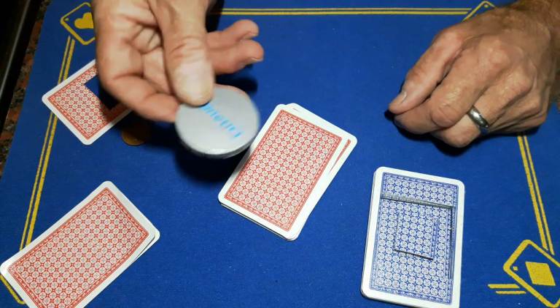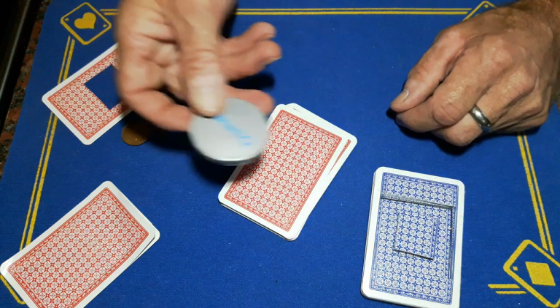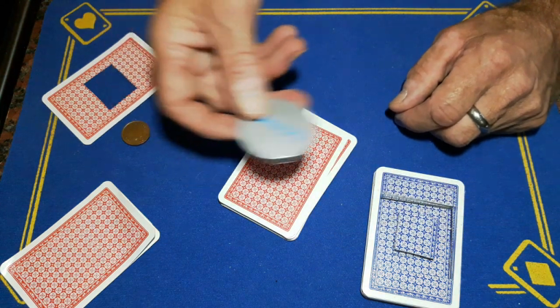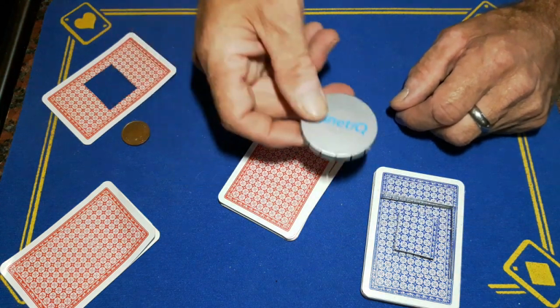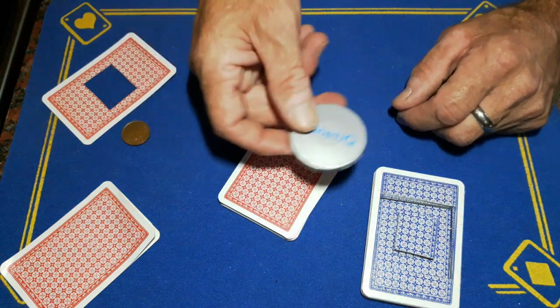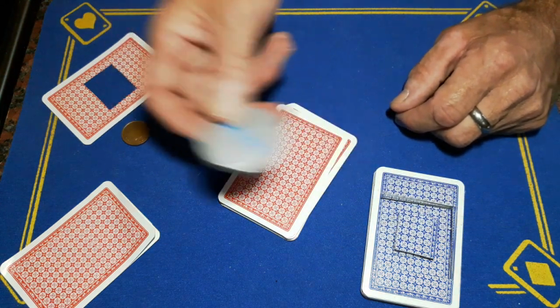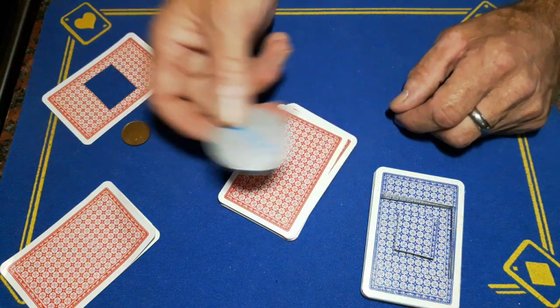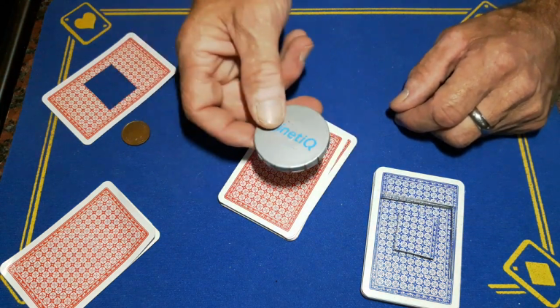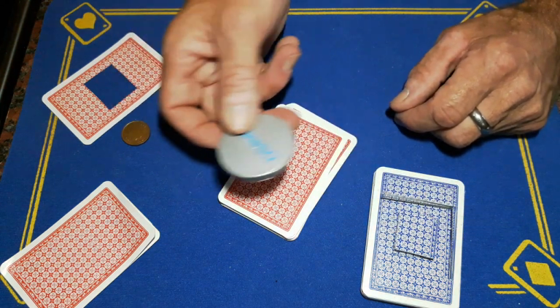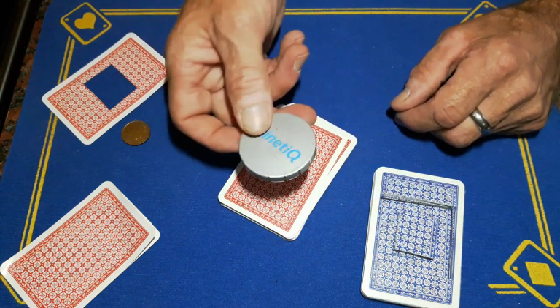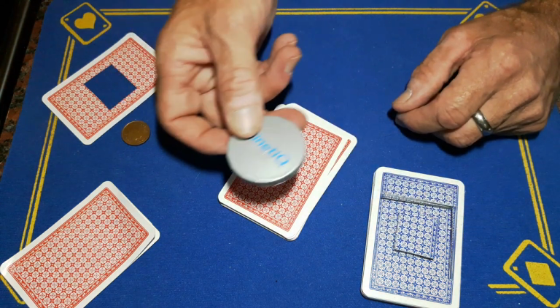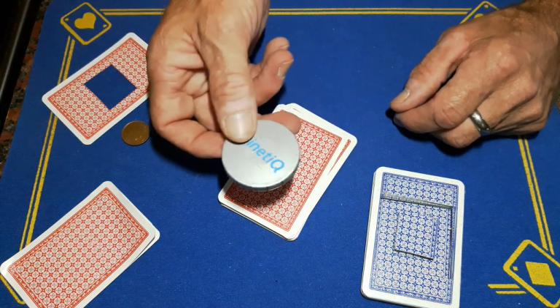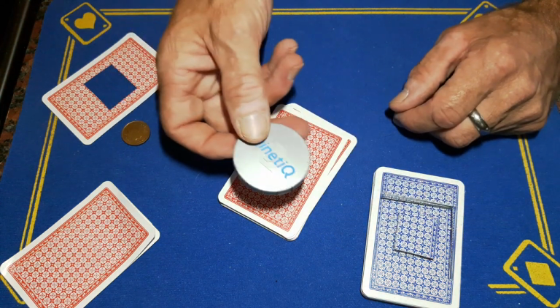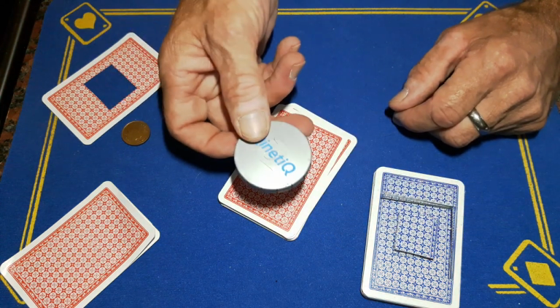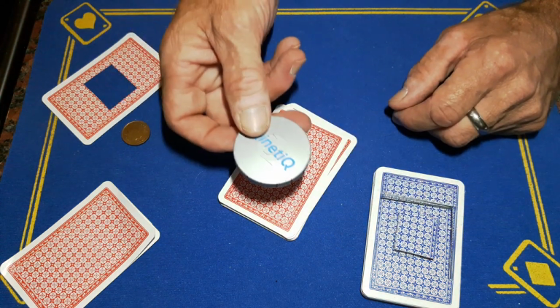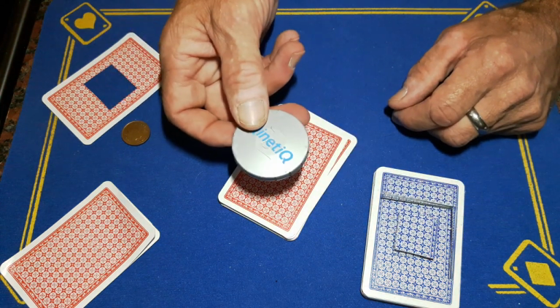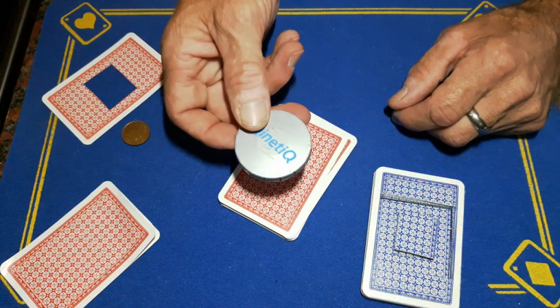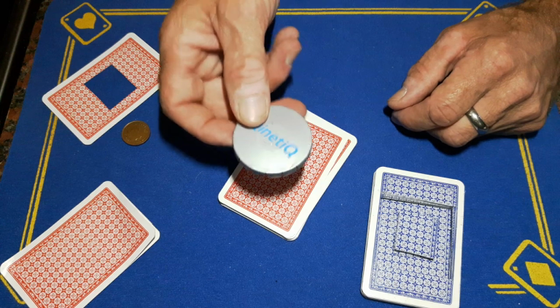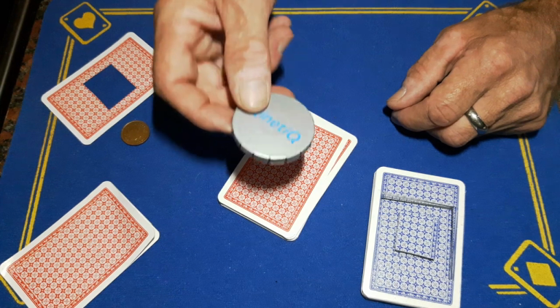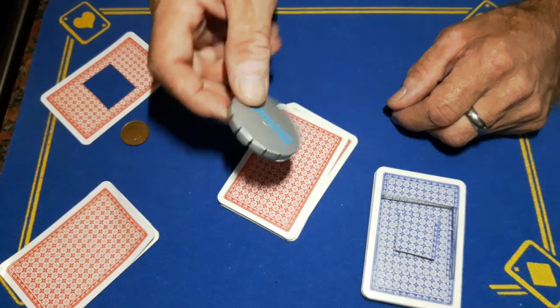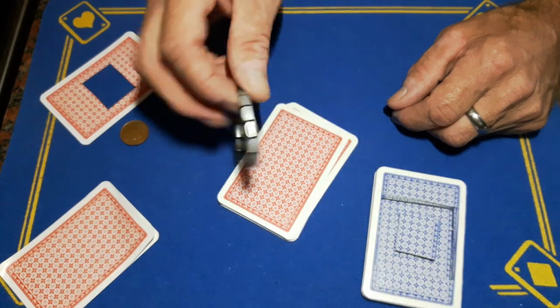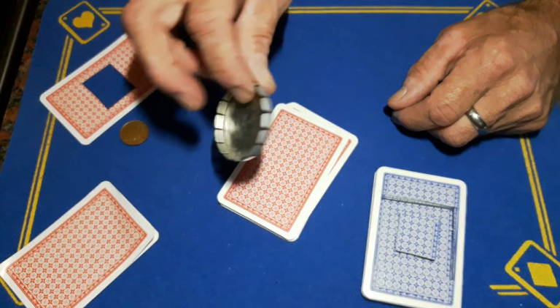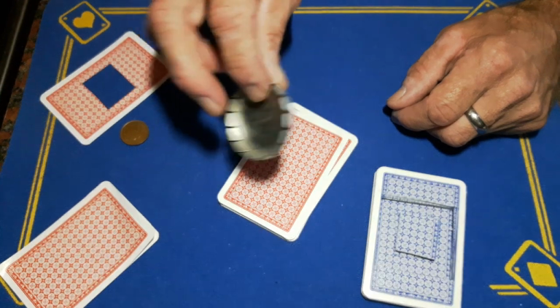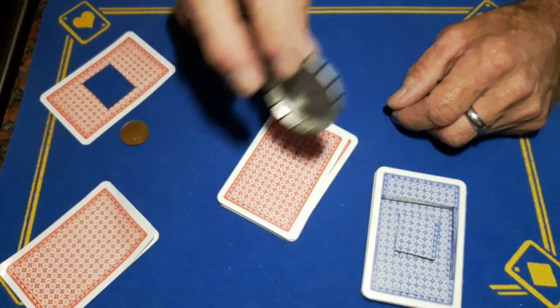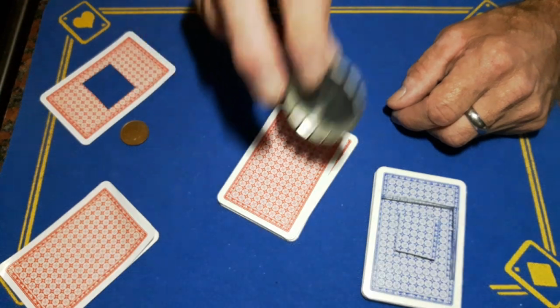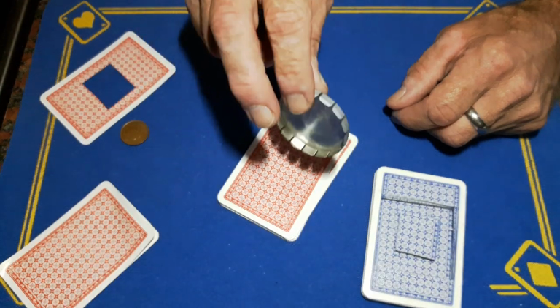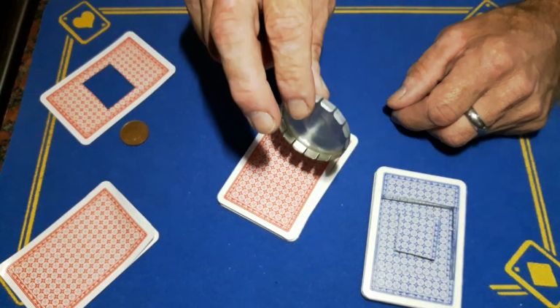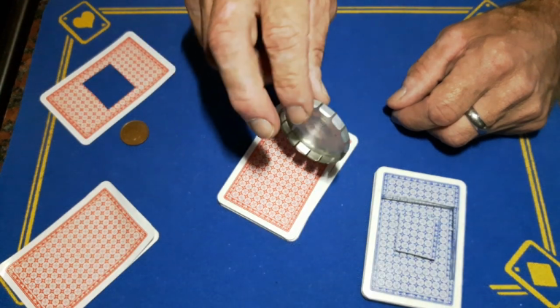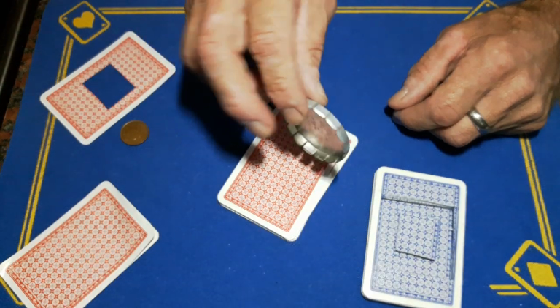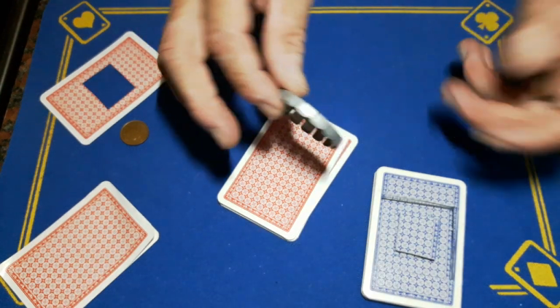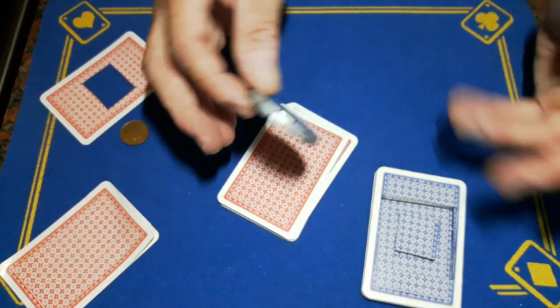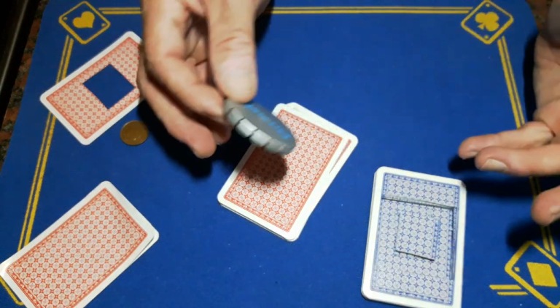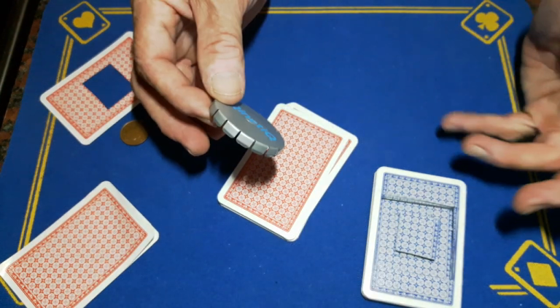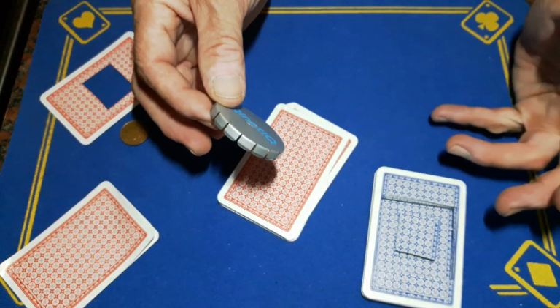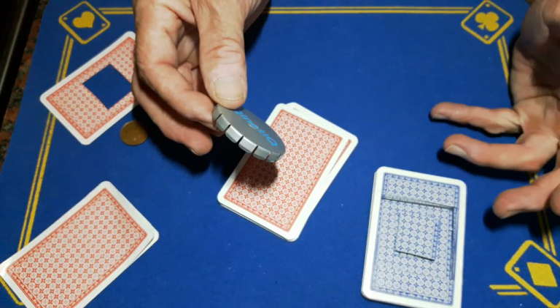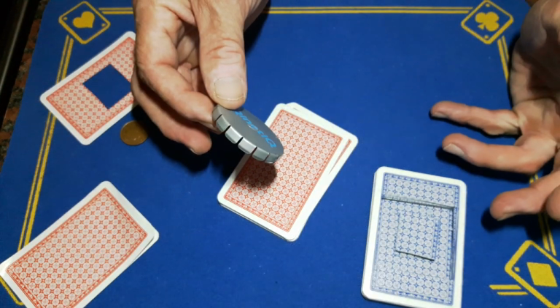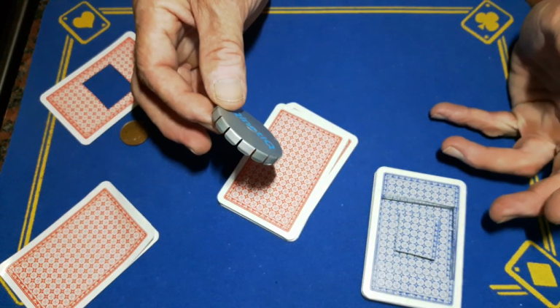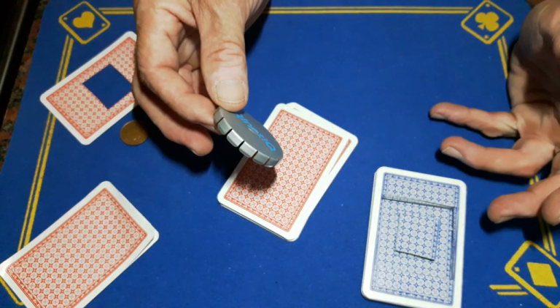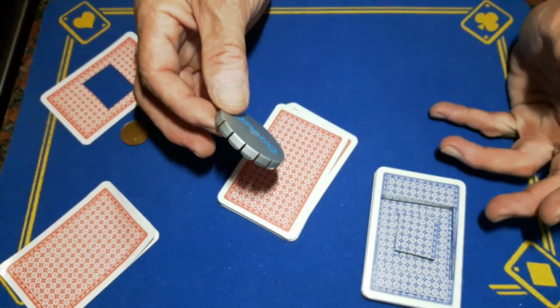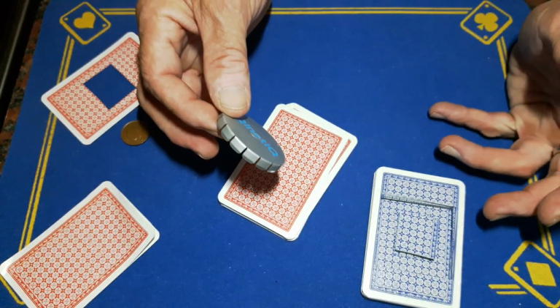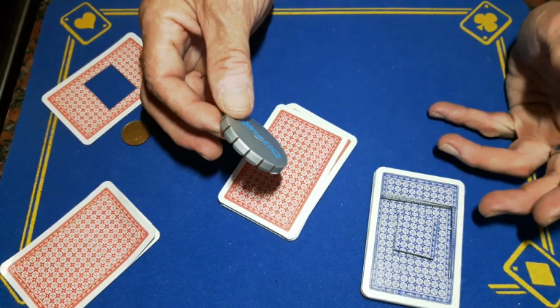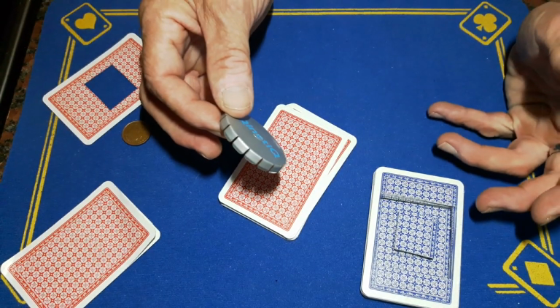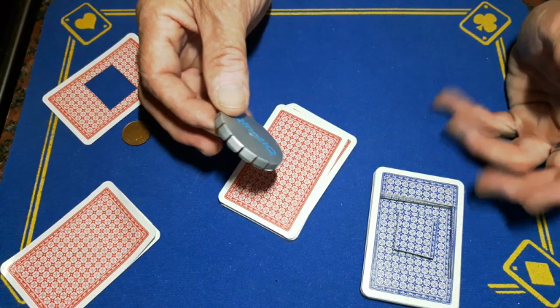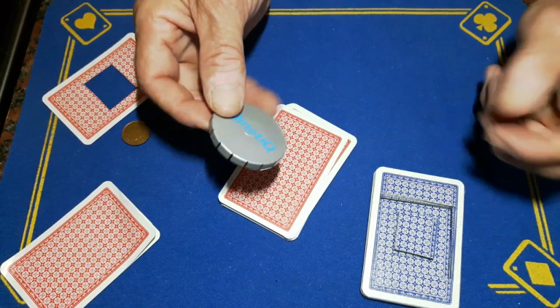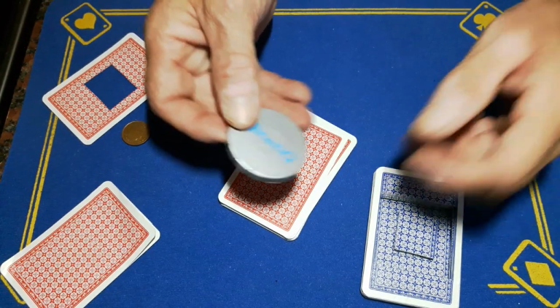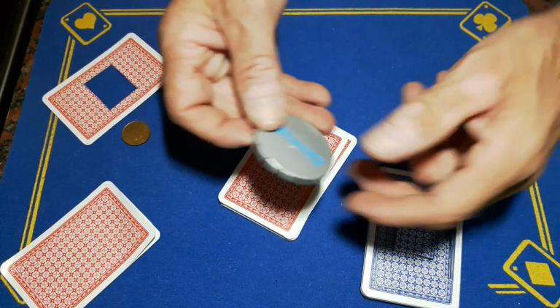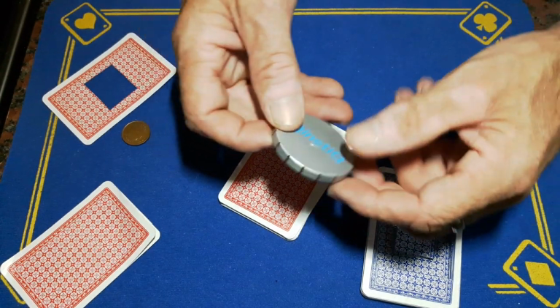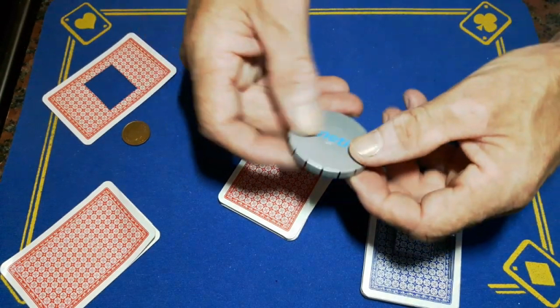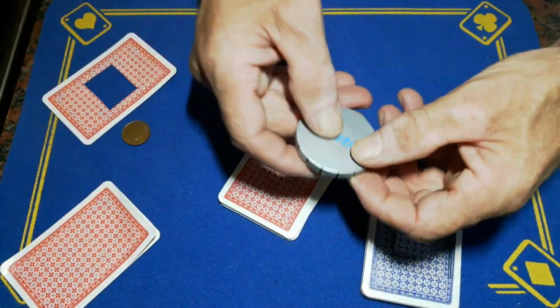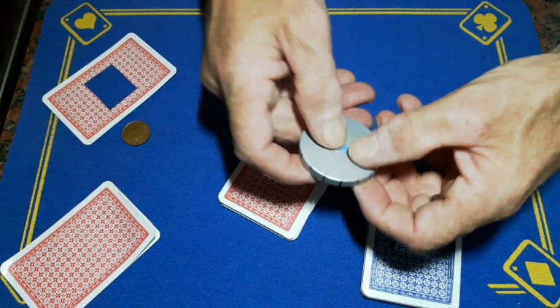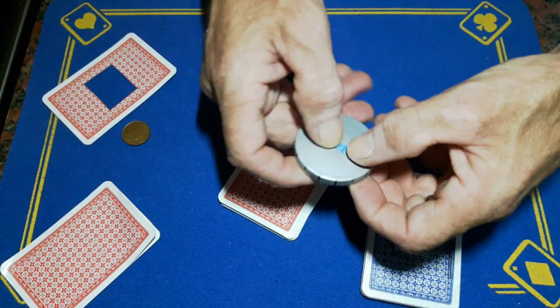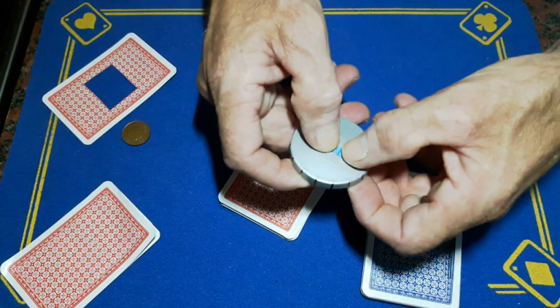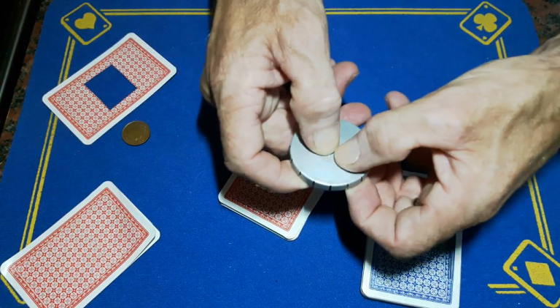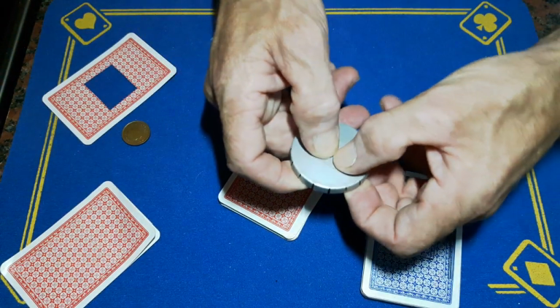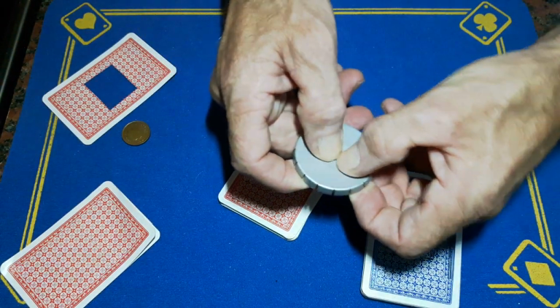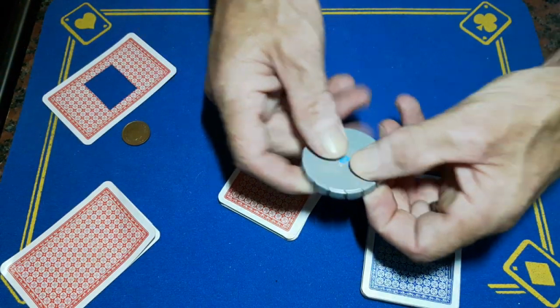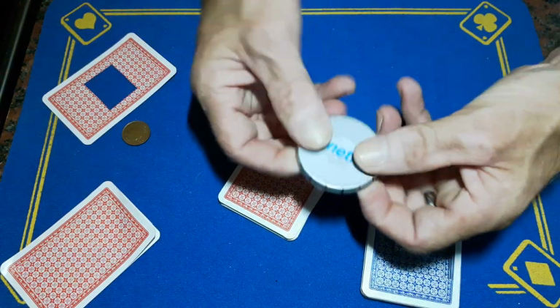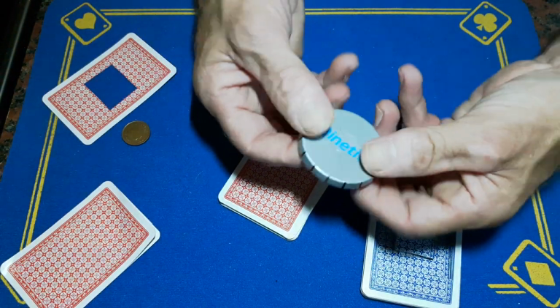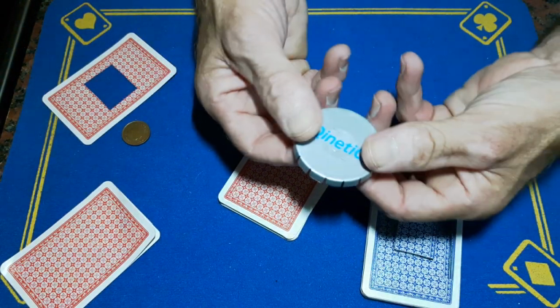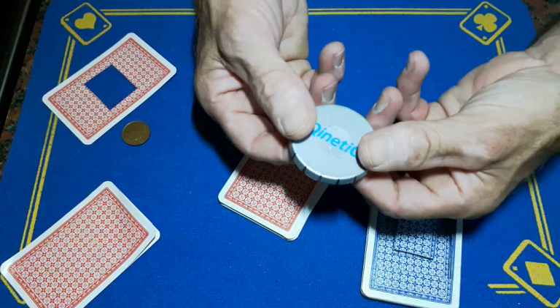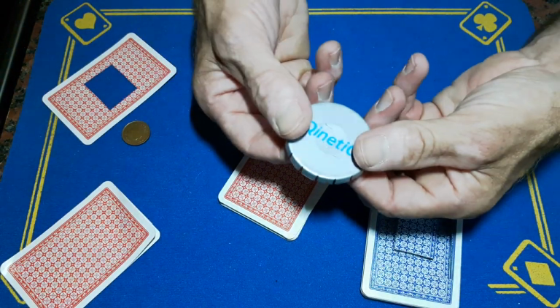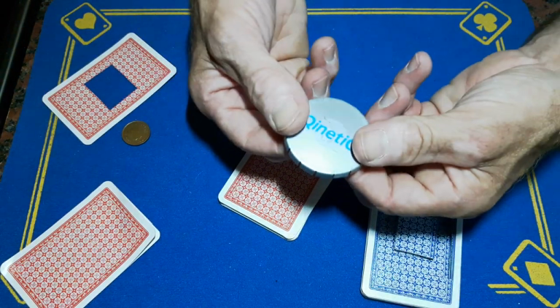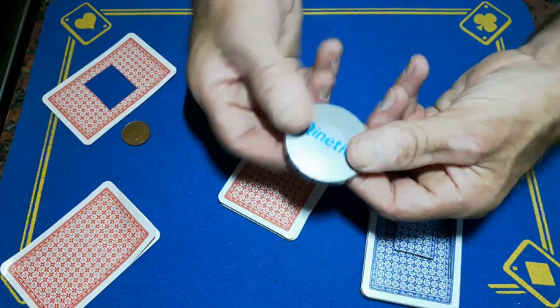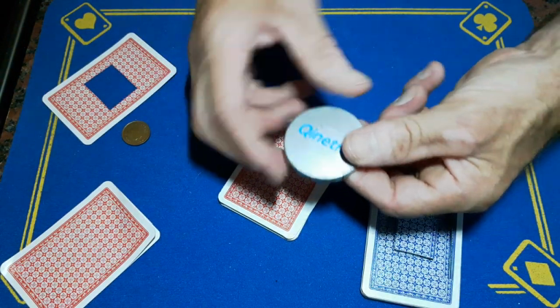So this trick is going to cost you two pounds fifty, but you've got to admit it must have fooled some of you guys. So you've got your click-clack tin.